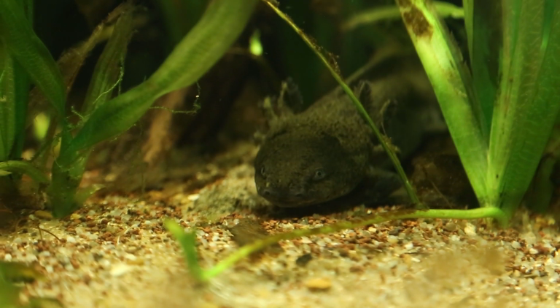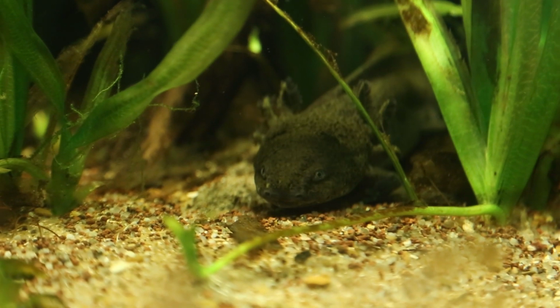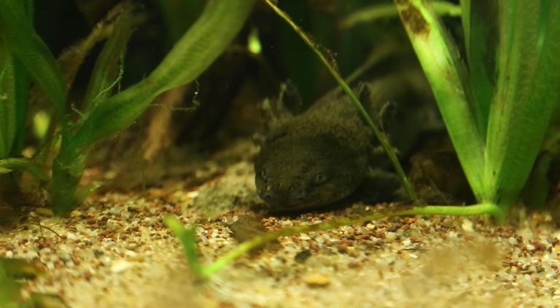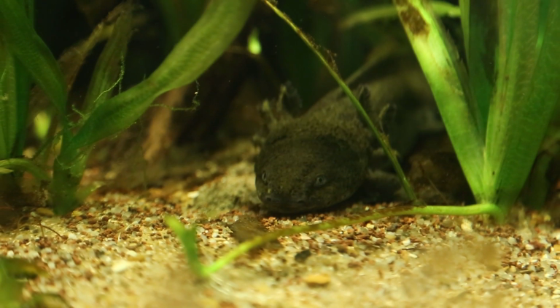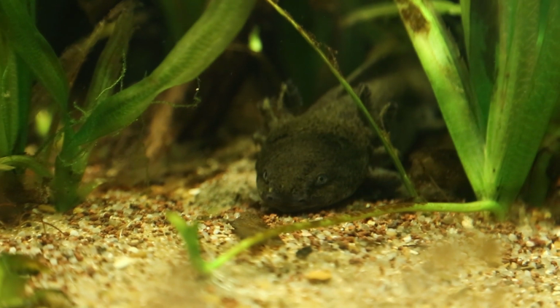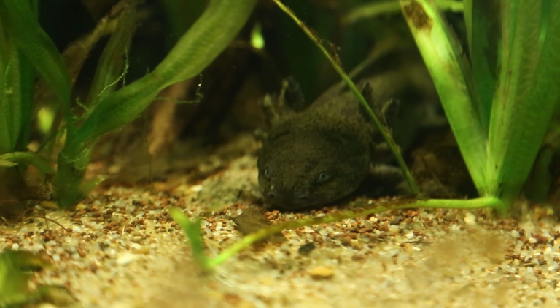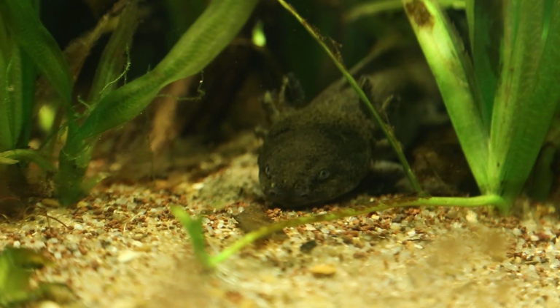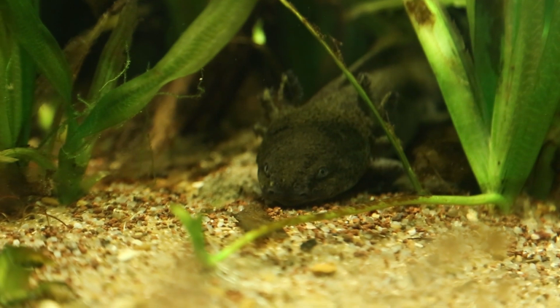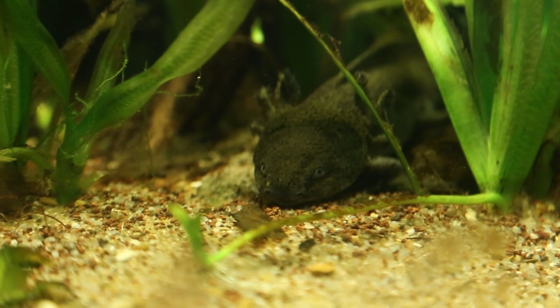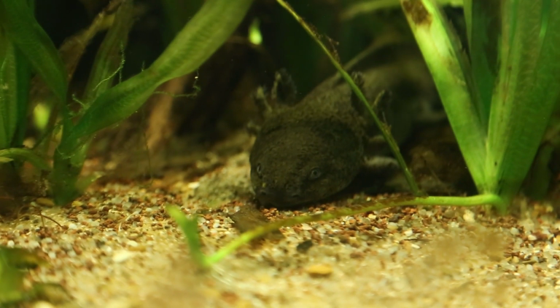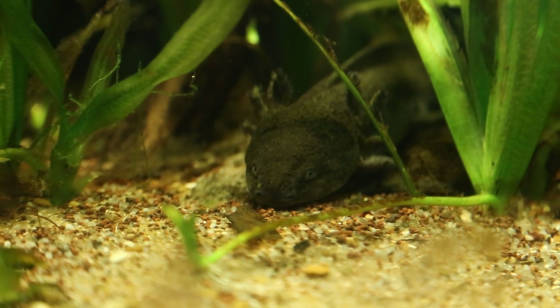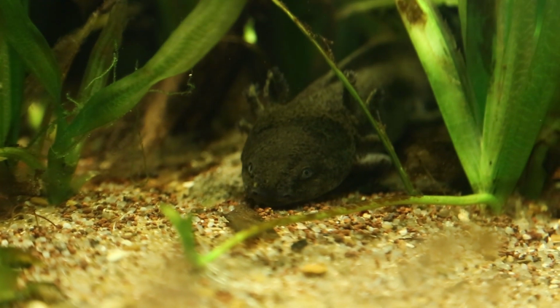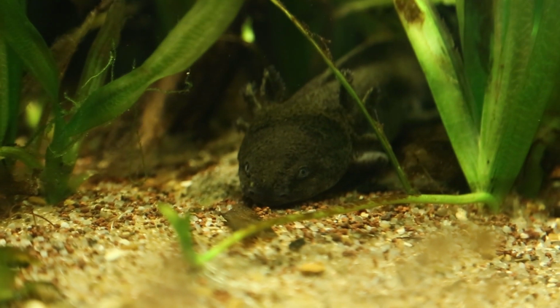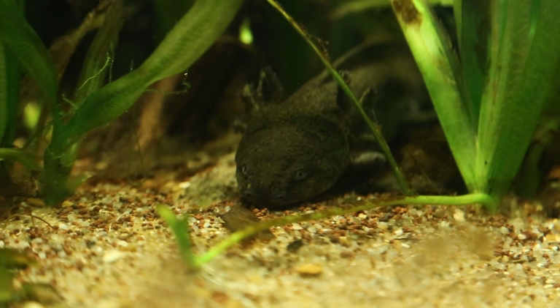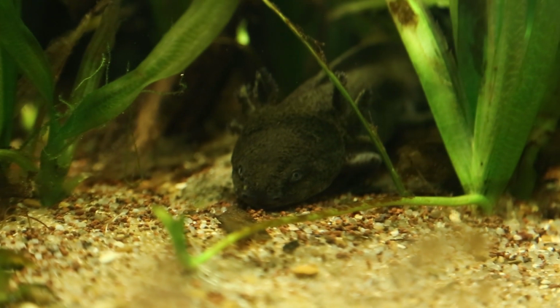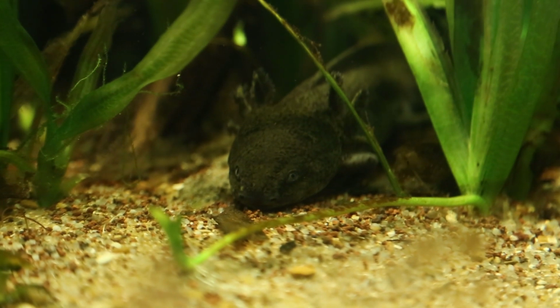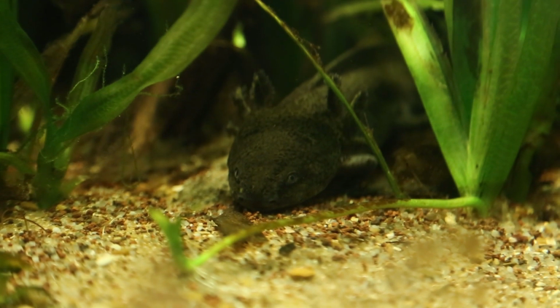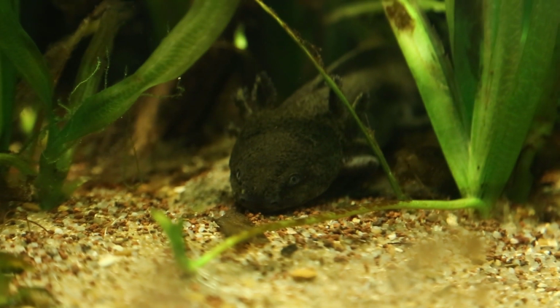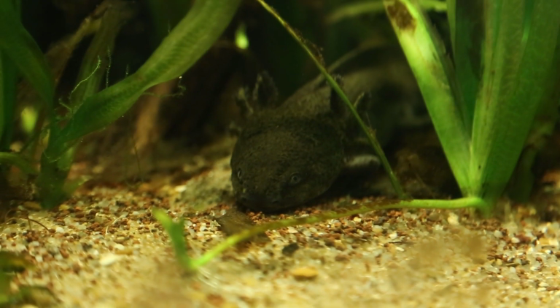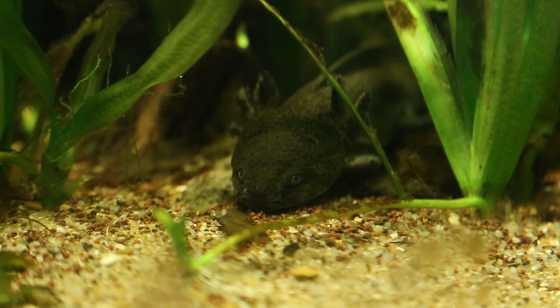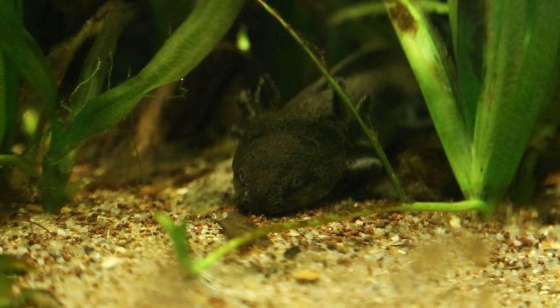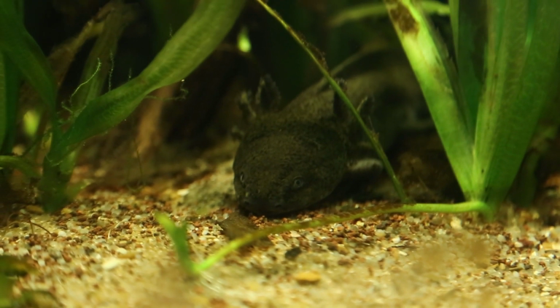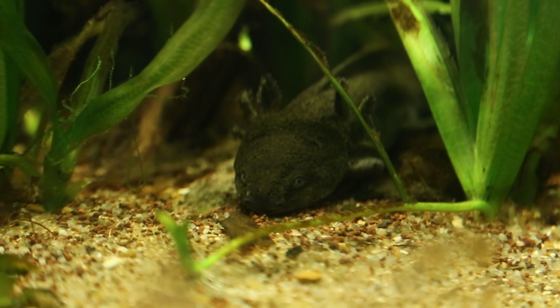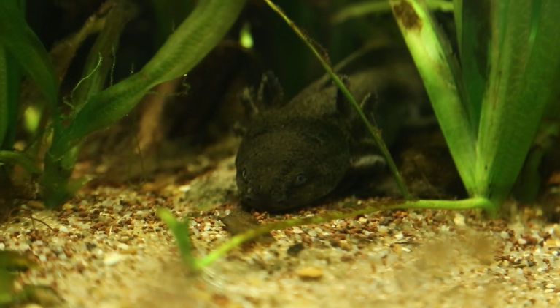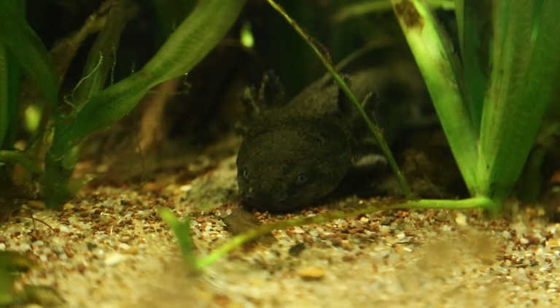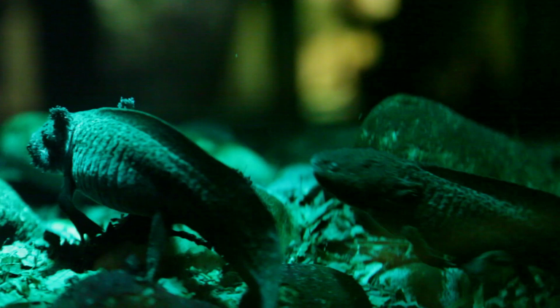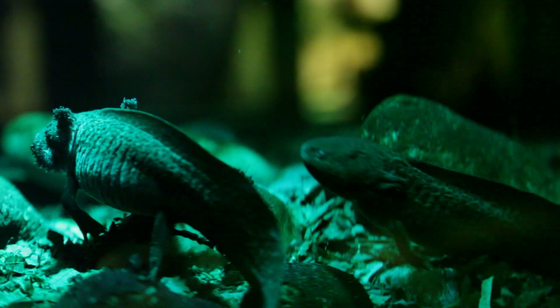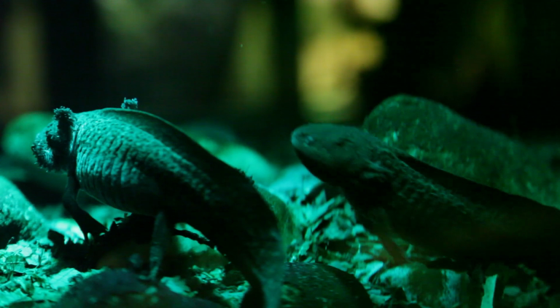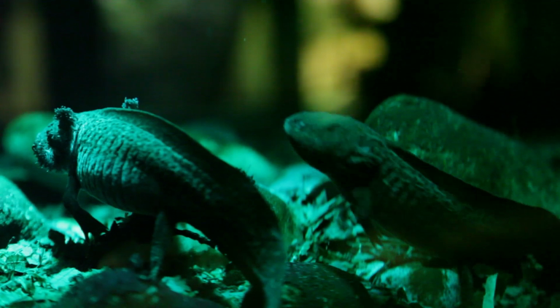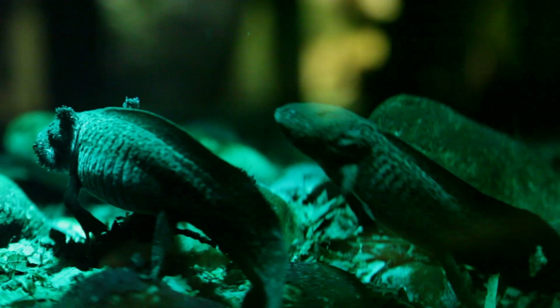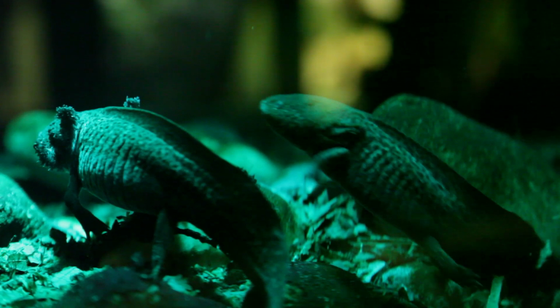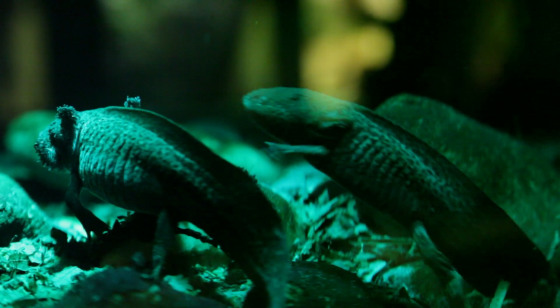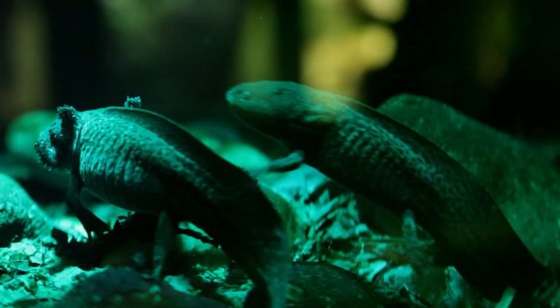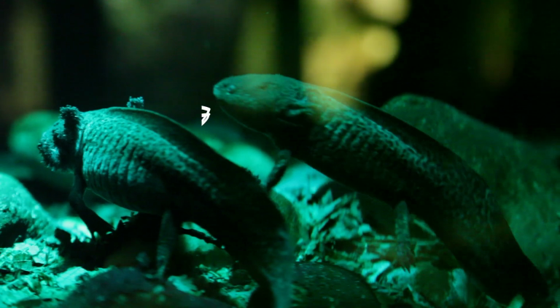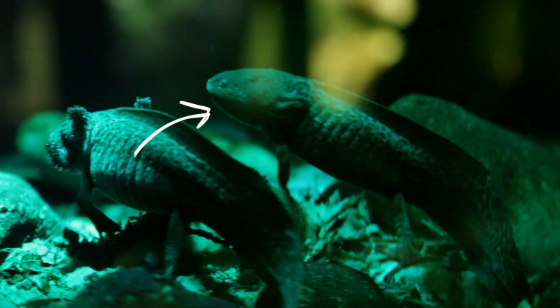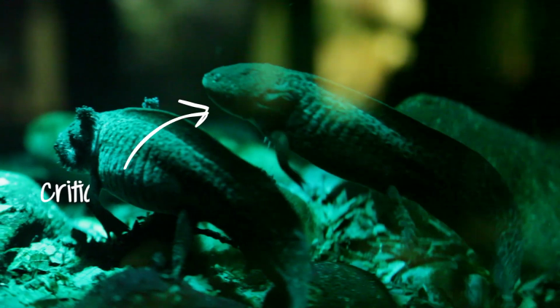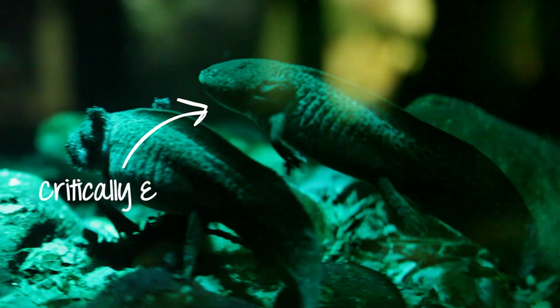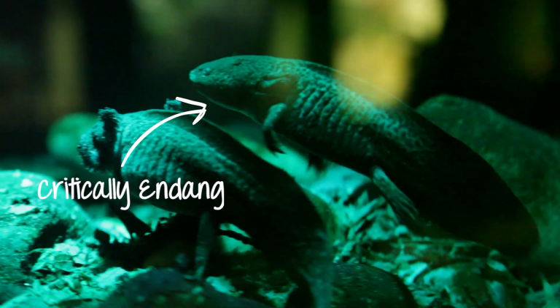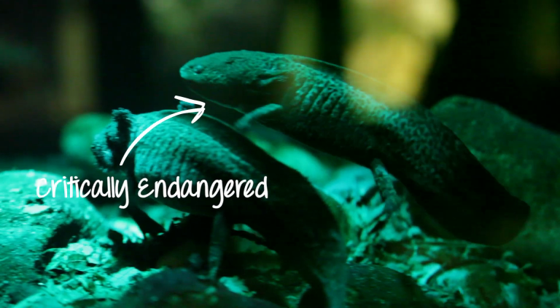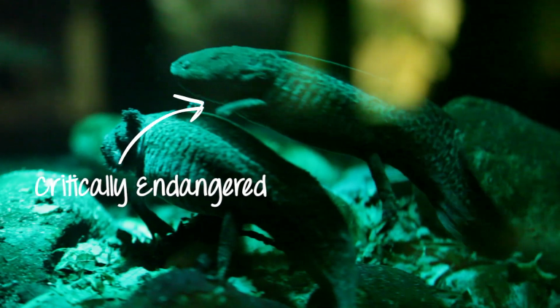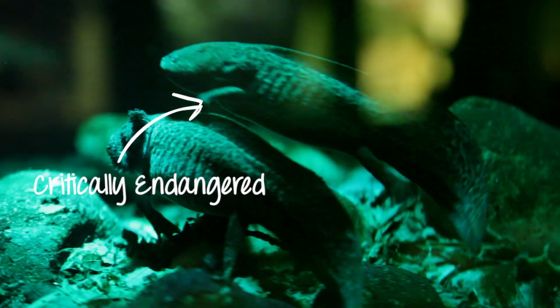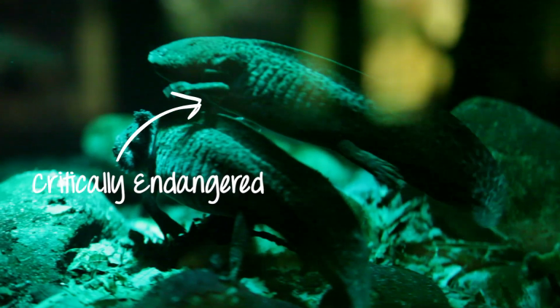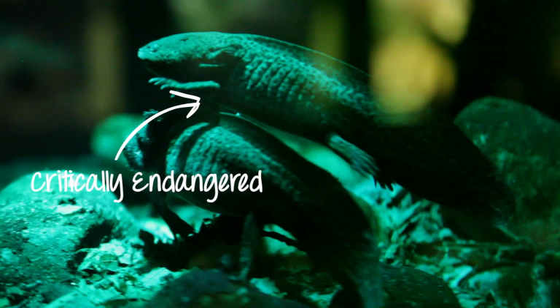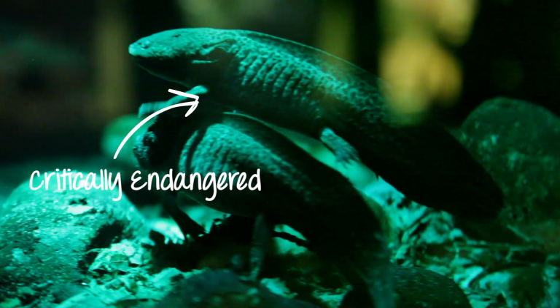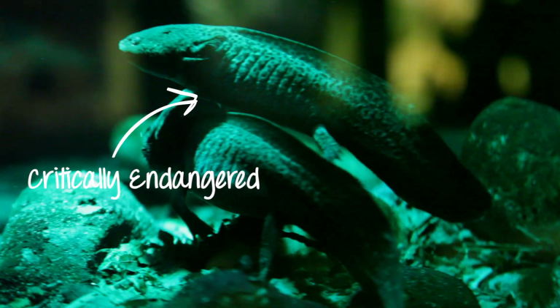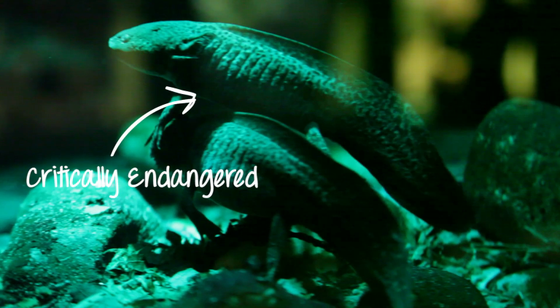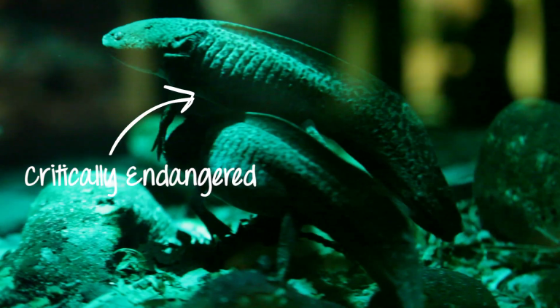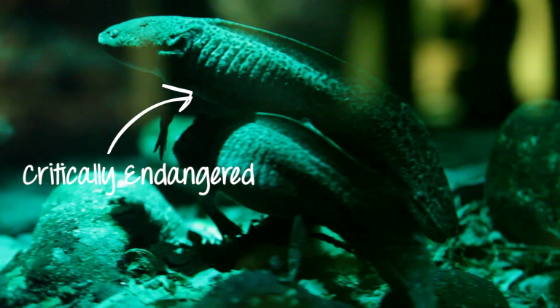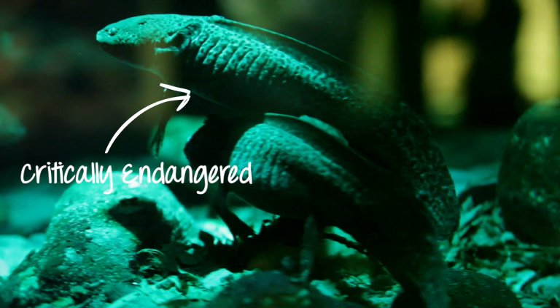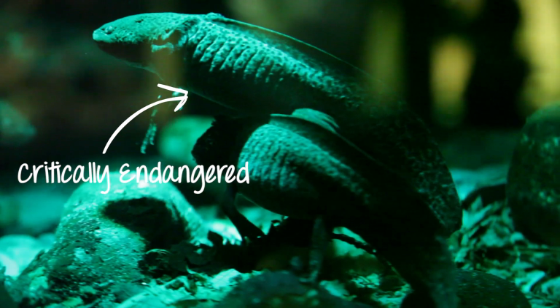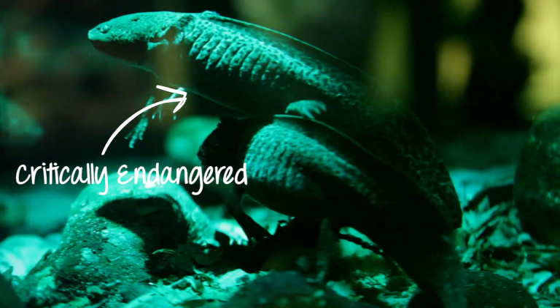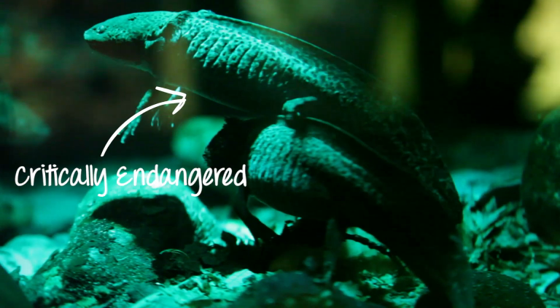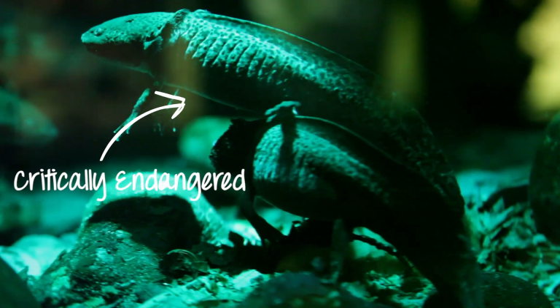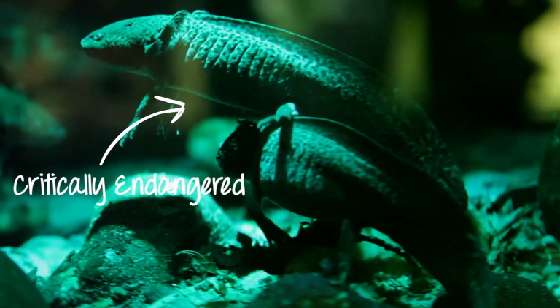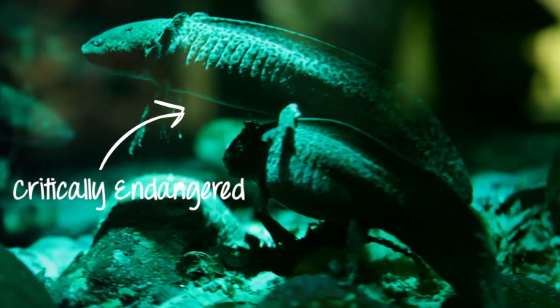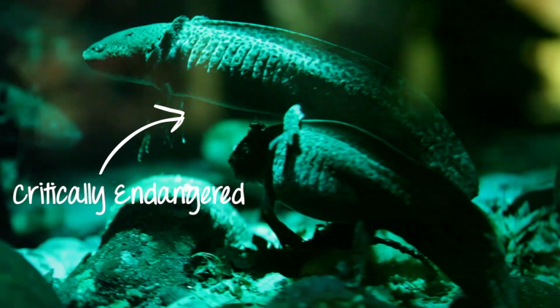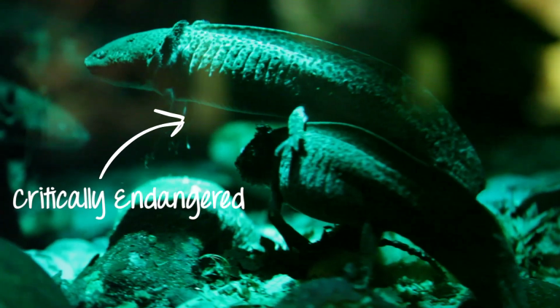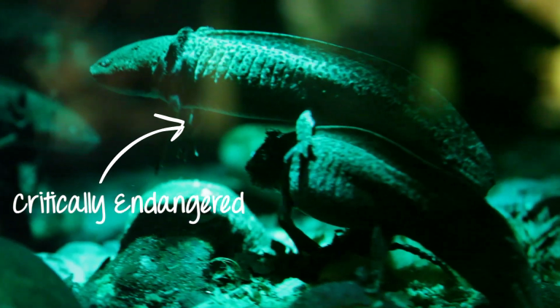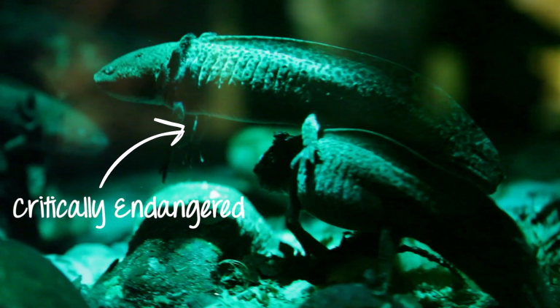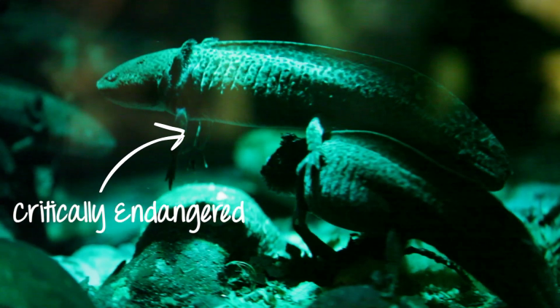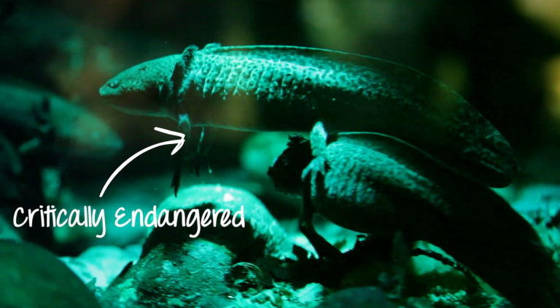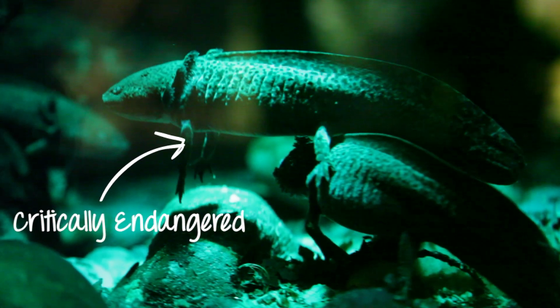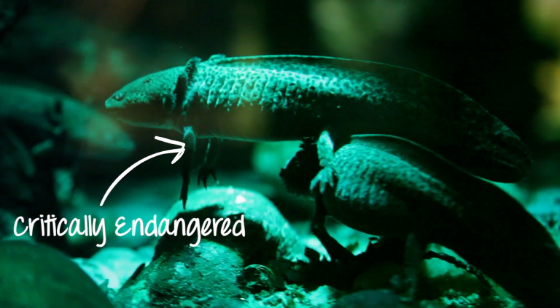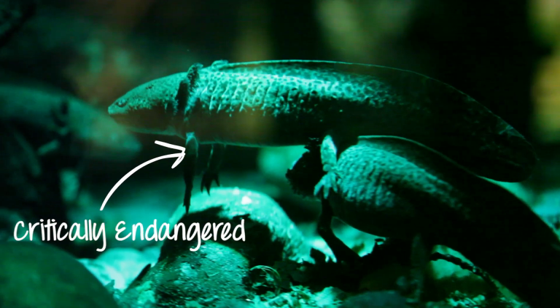Unfortunately, the axolotl is now considered to be a critically endangered species and needs all the help it can get to ensure its survival in the wild.